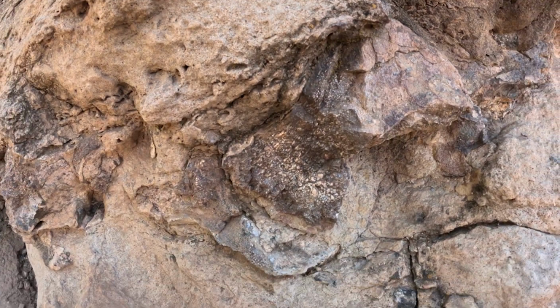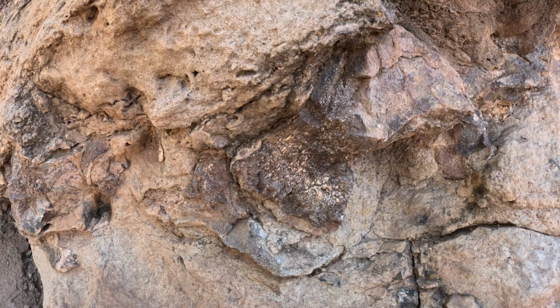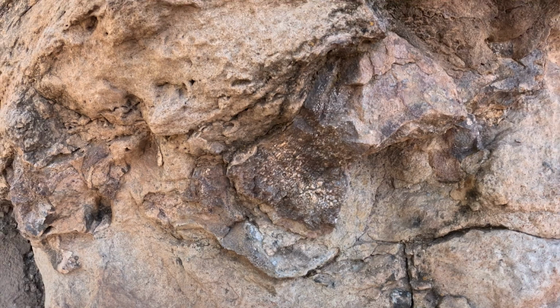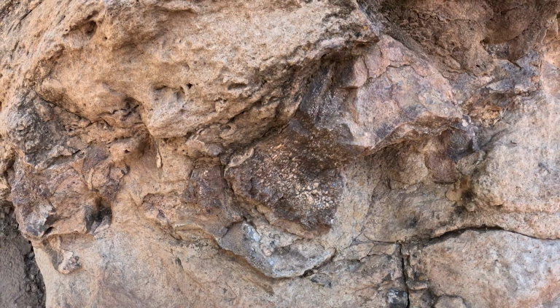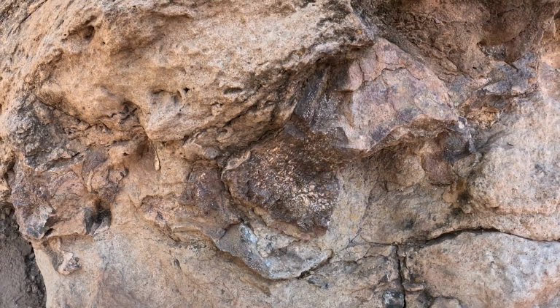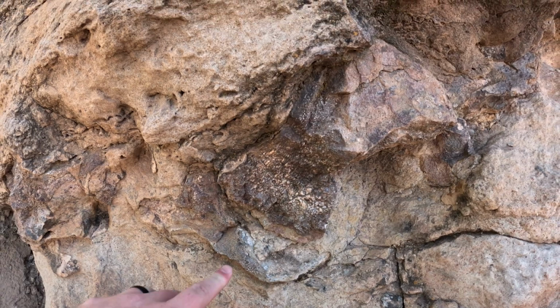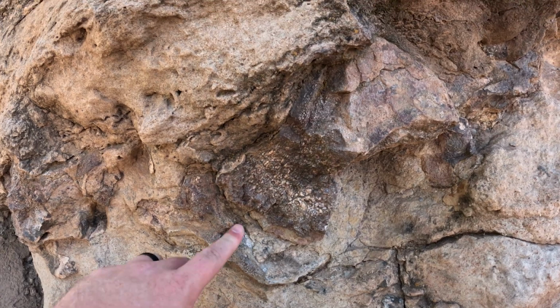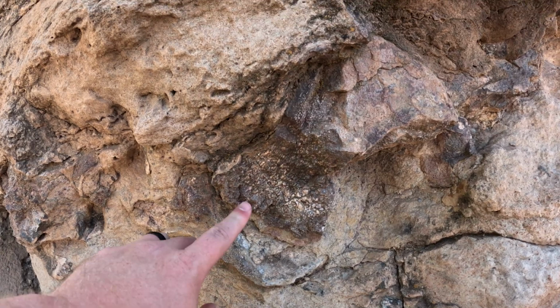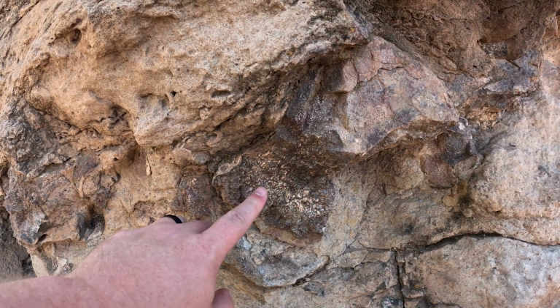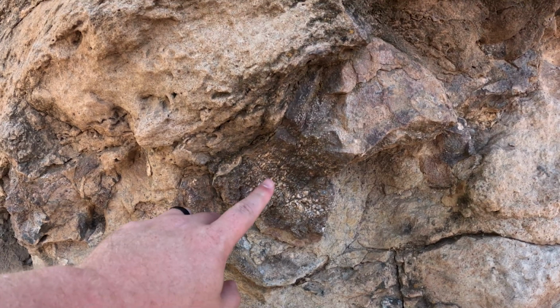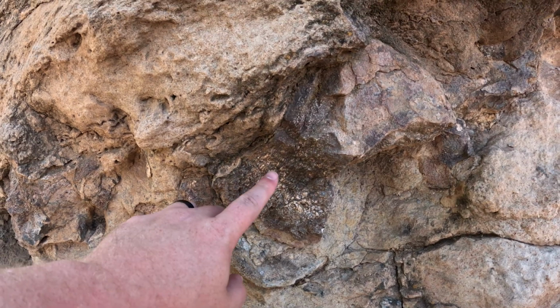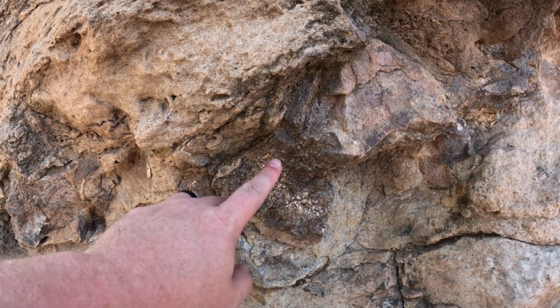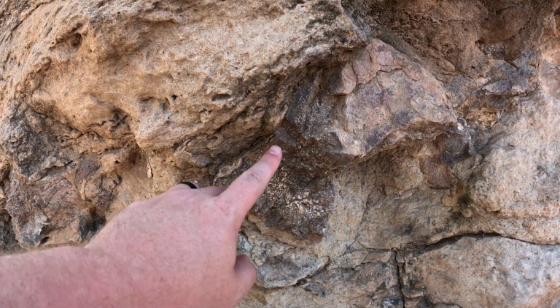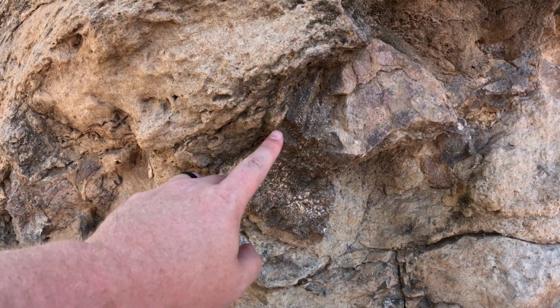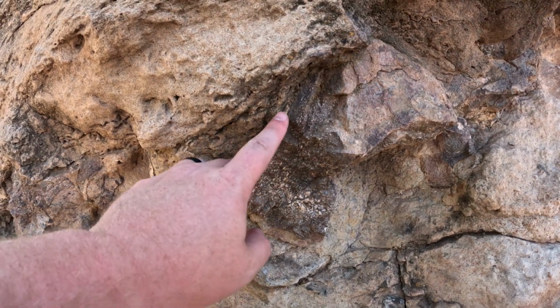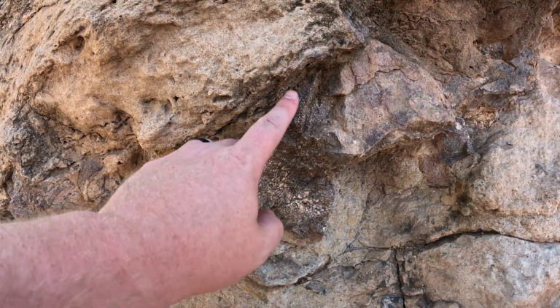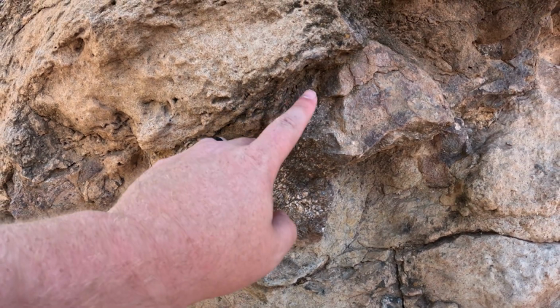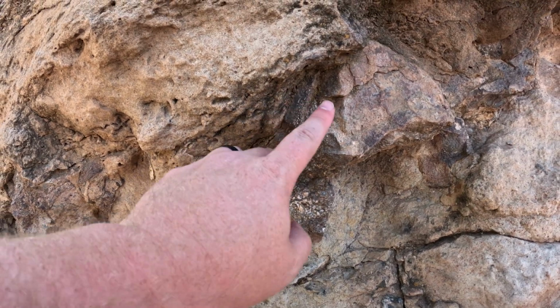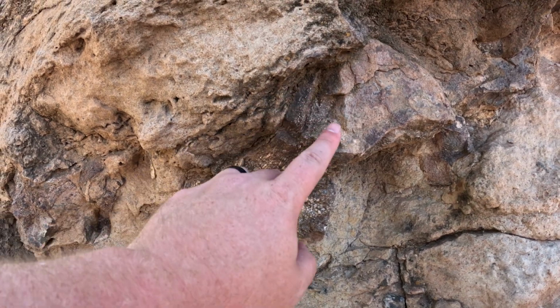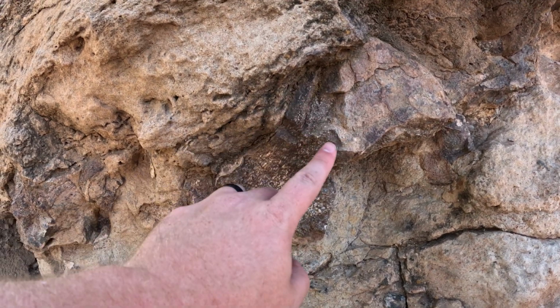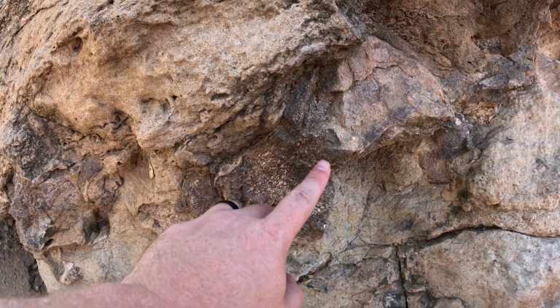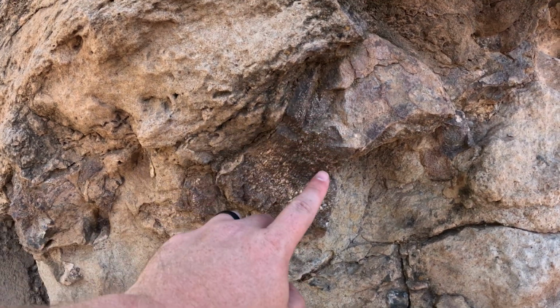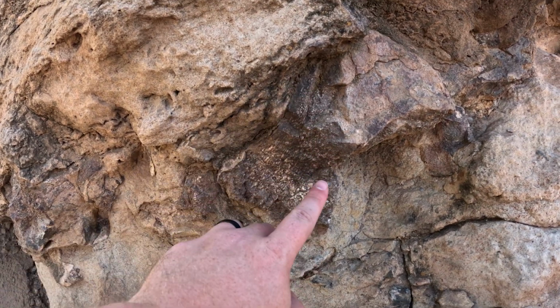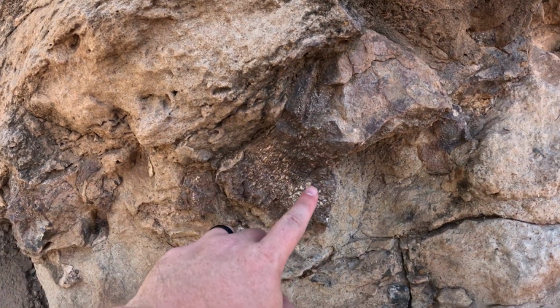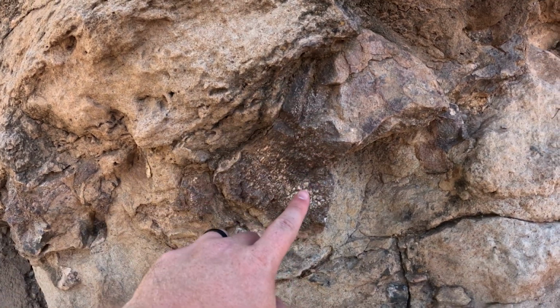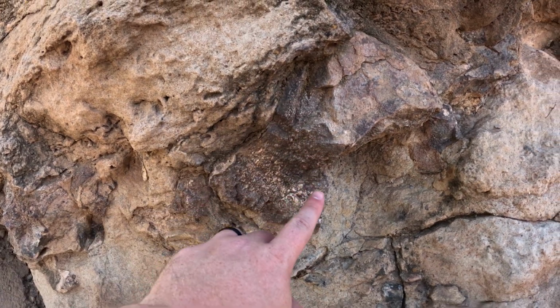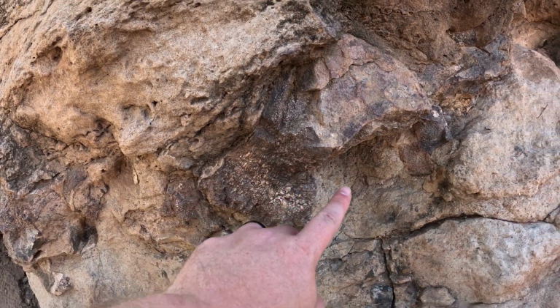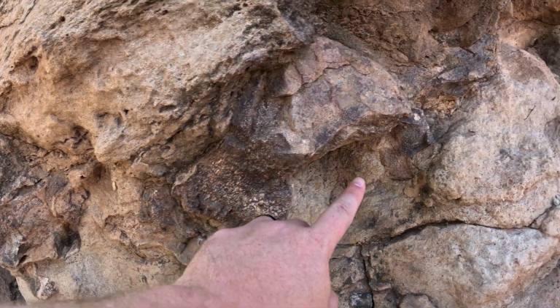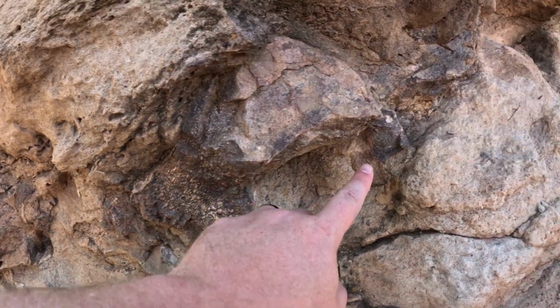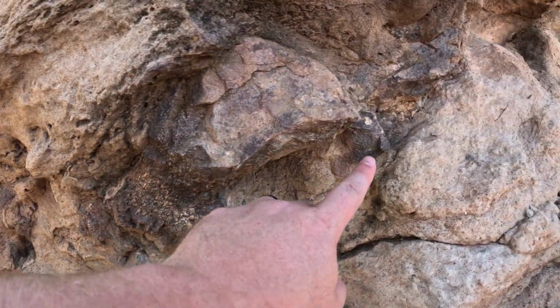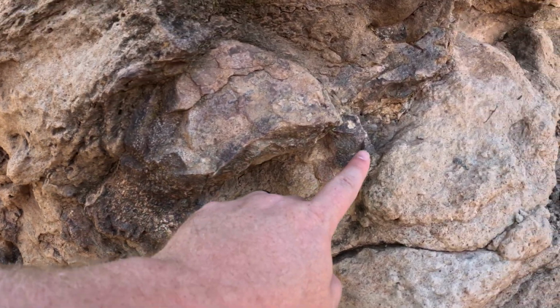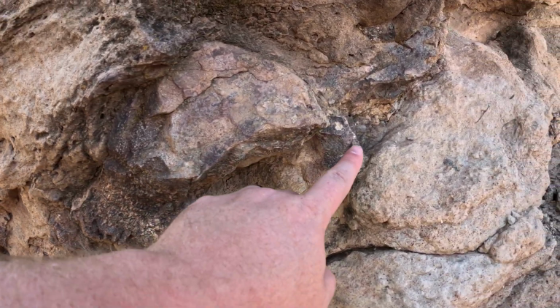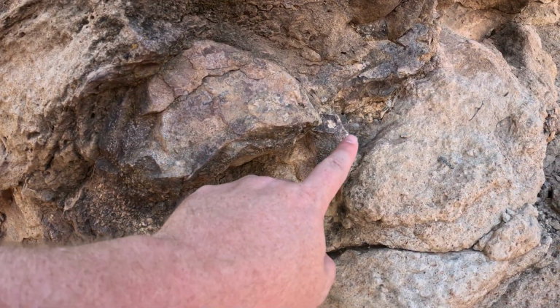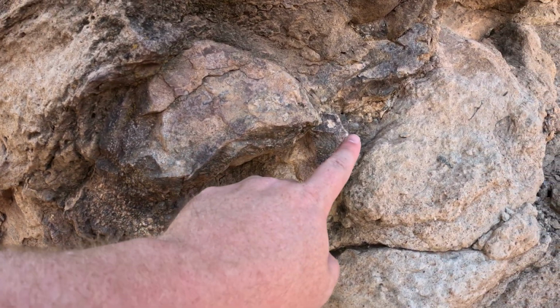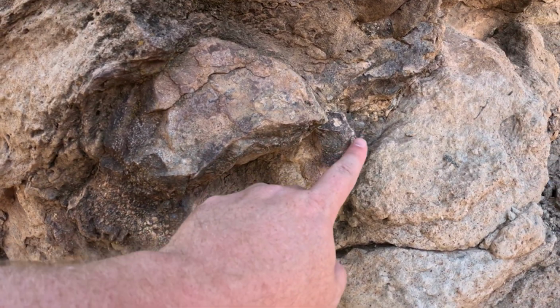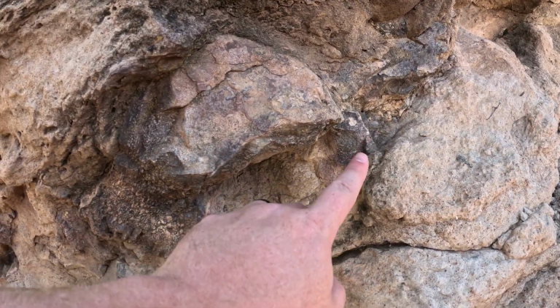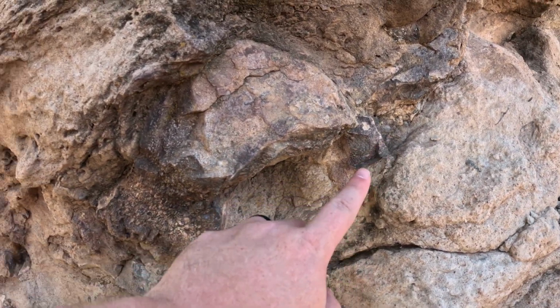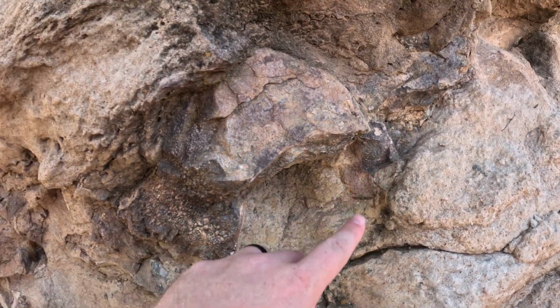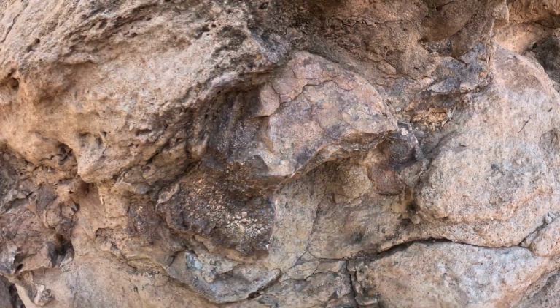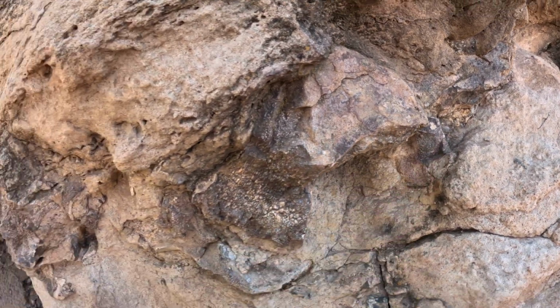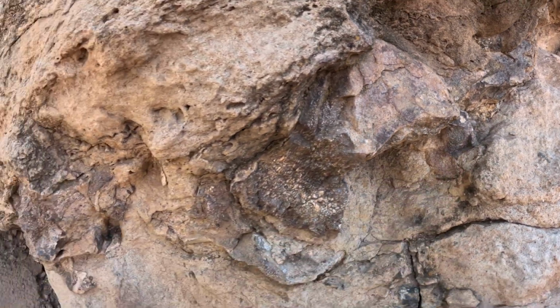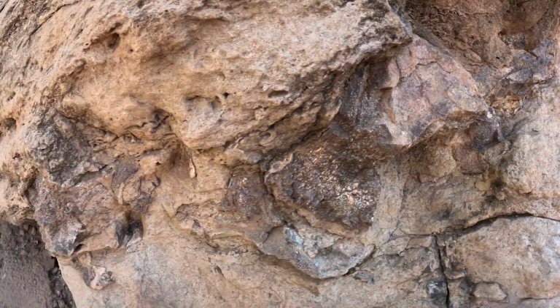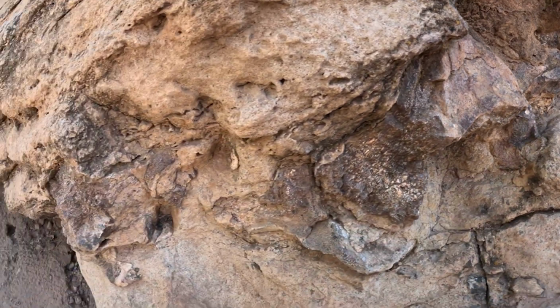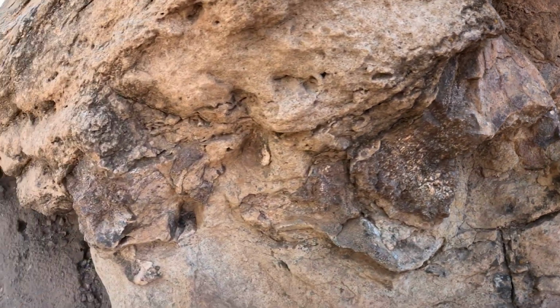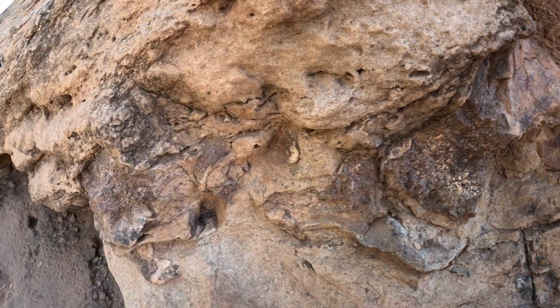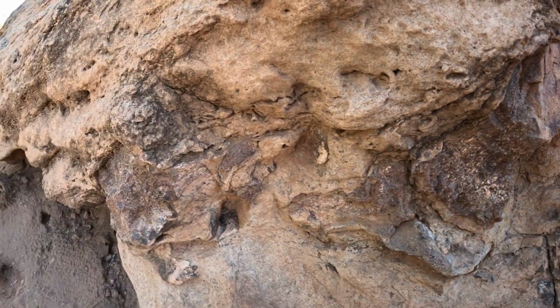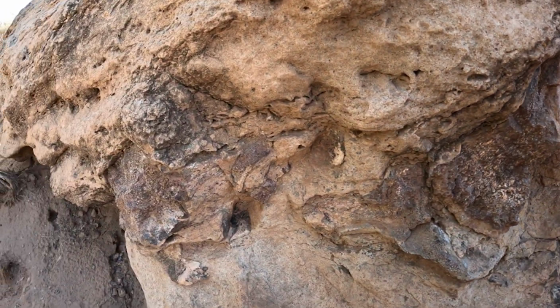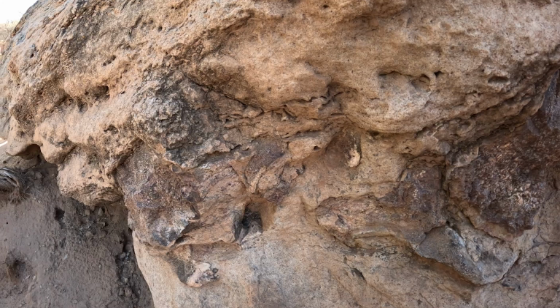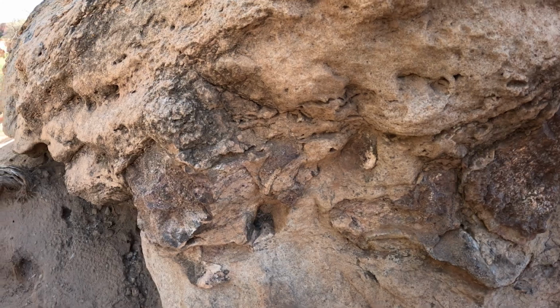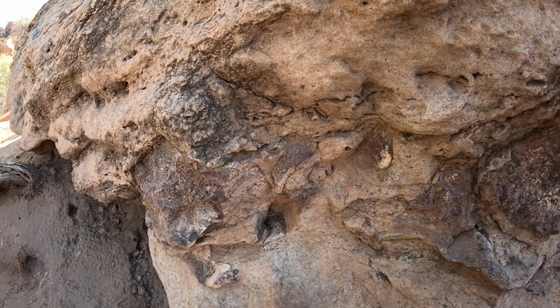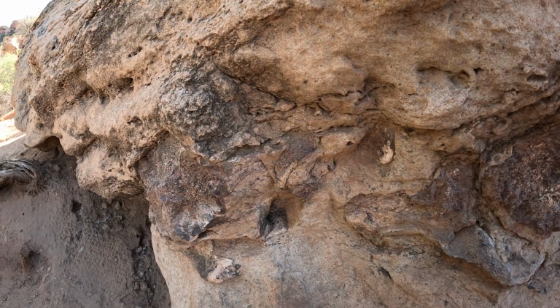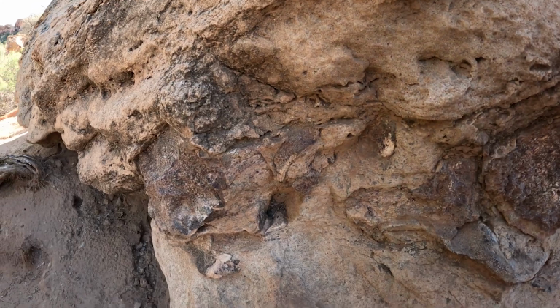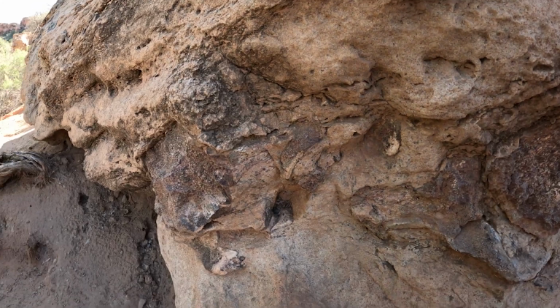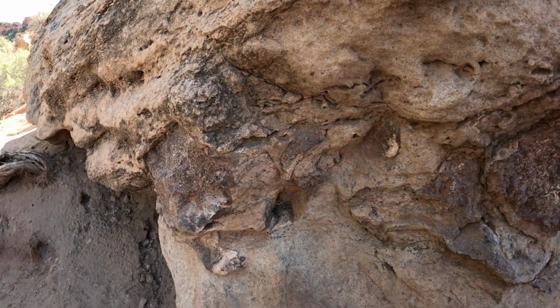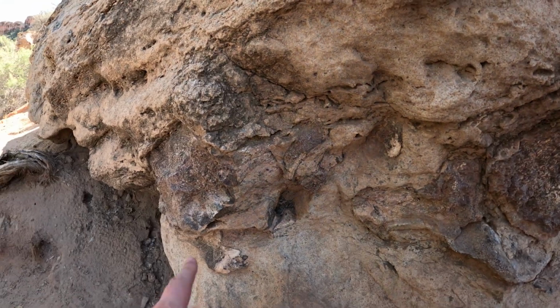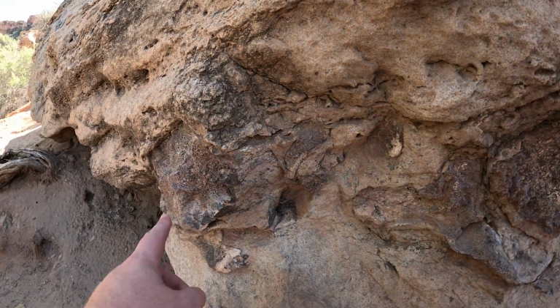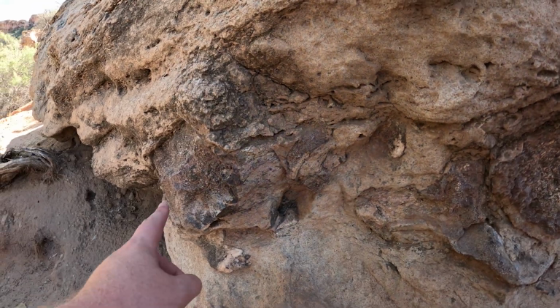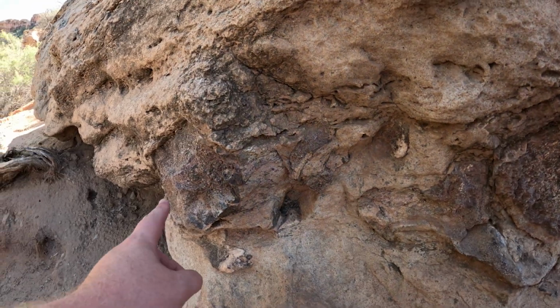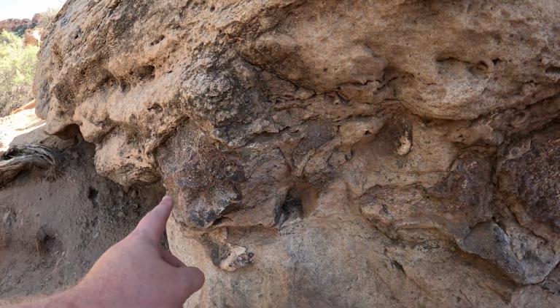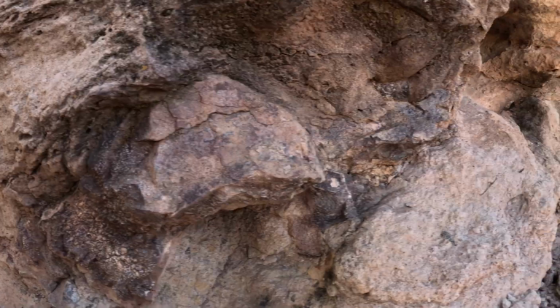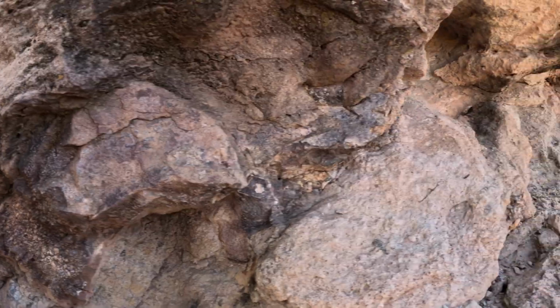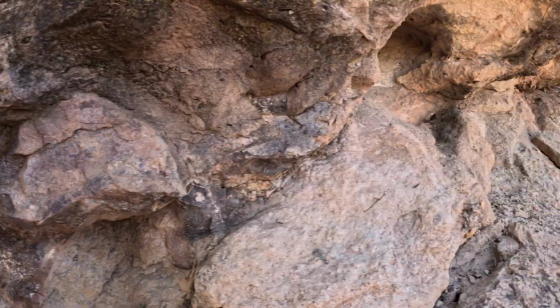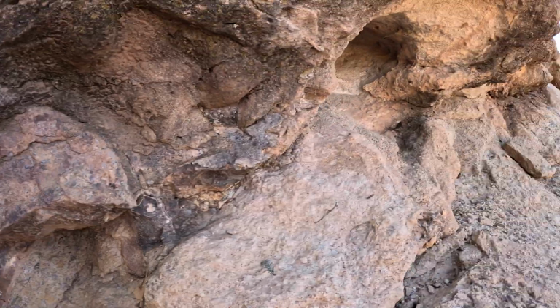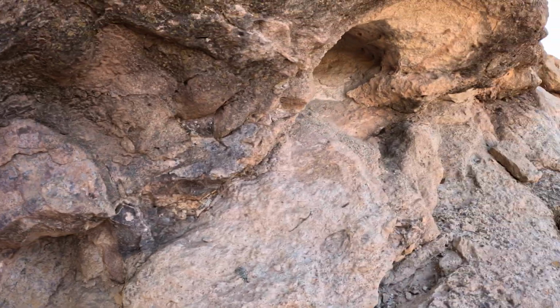Here we are, standing at the foot of a cliffside where fossilized dinosaur bones rest in plain sight. No digging required.